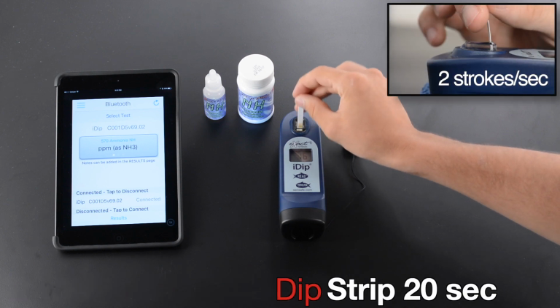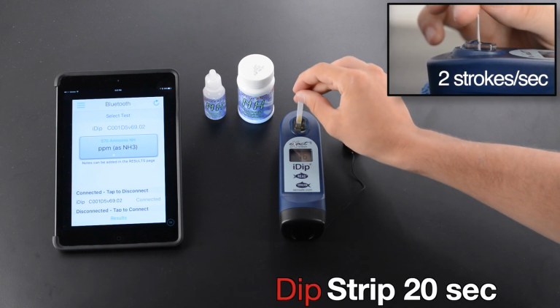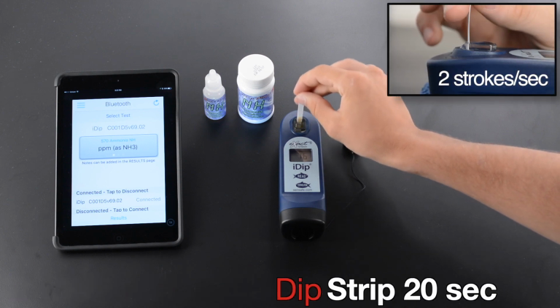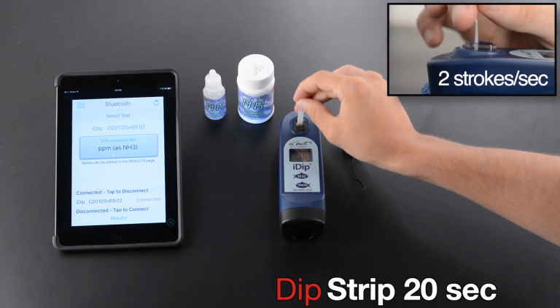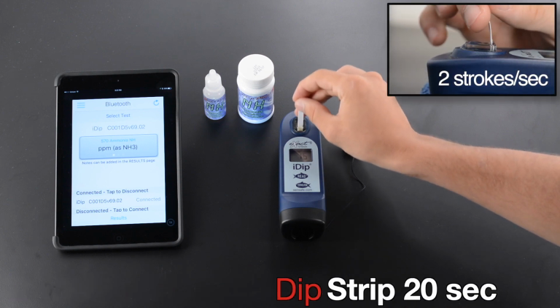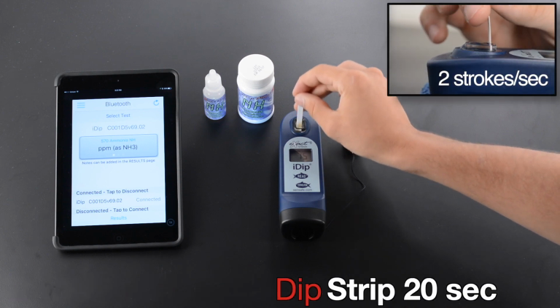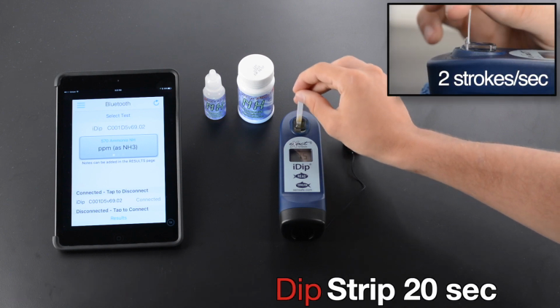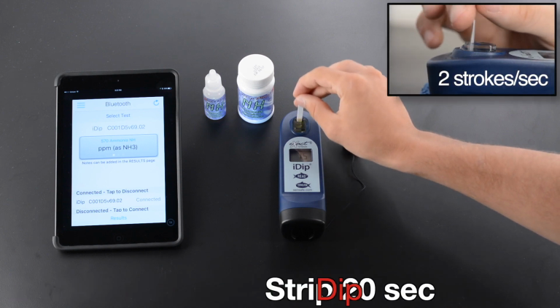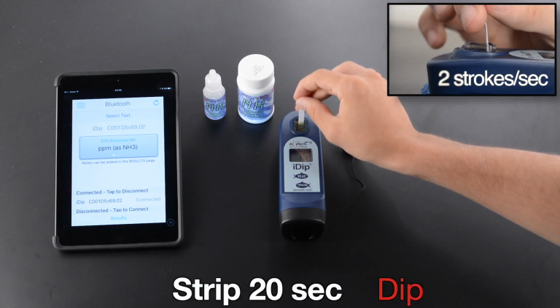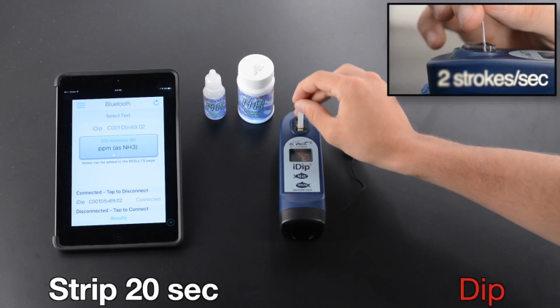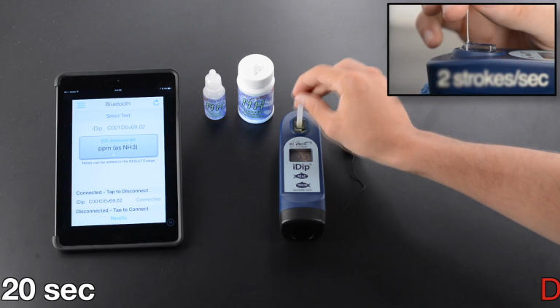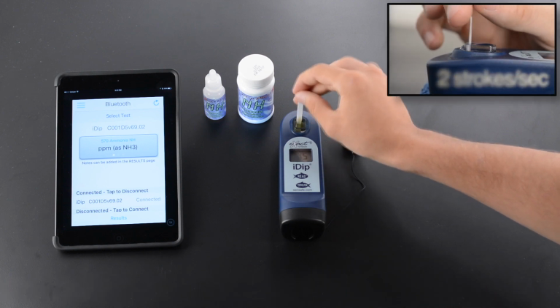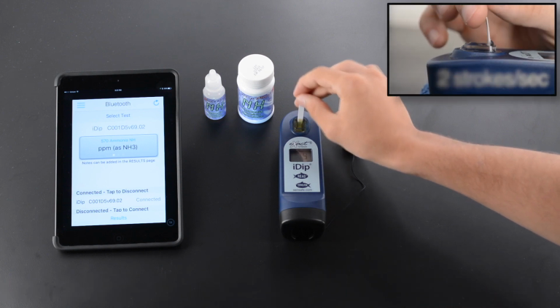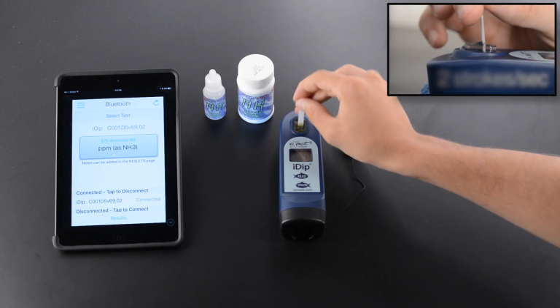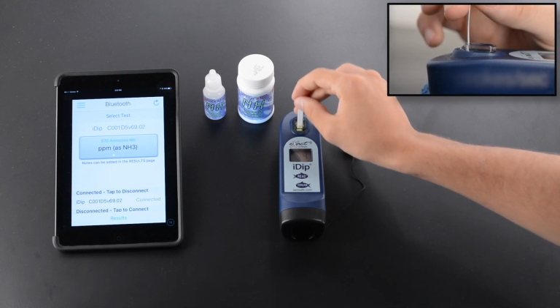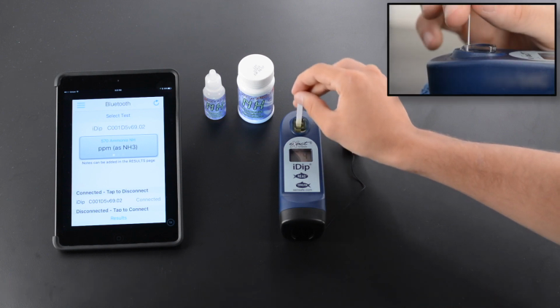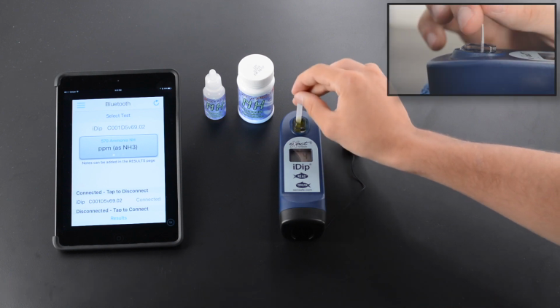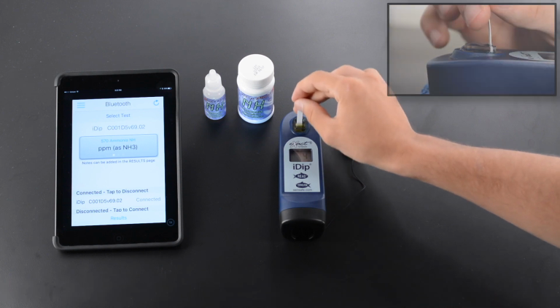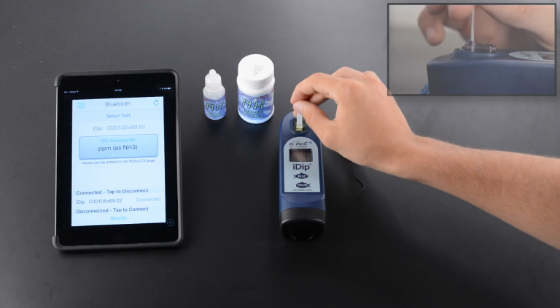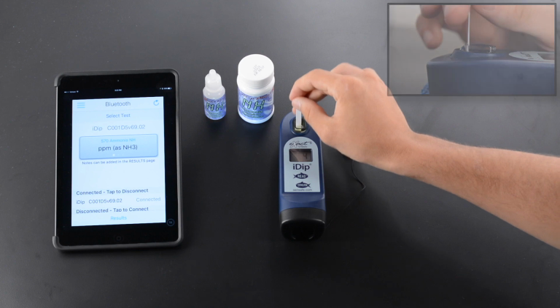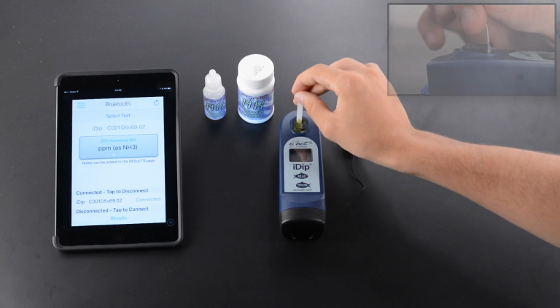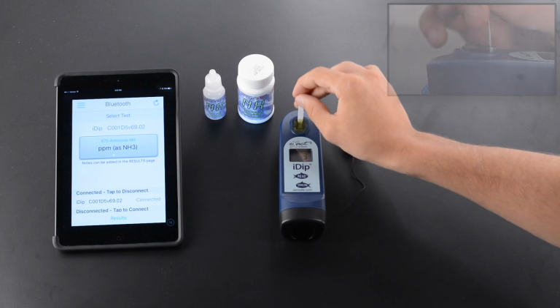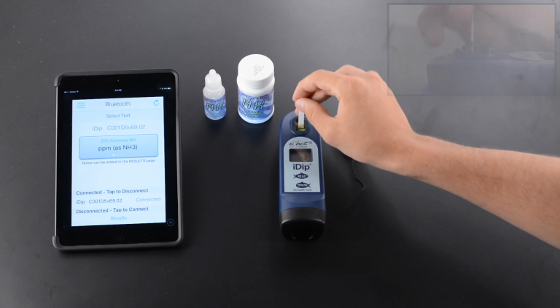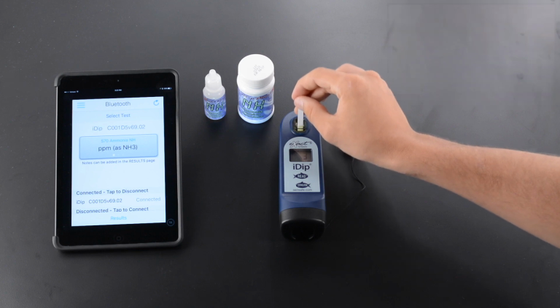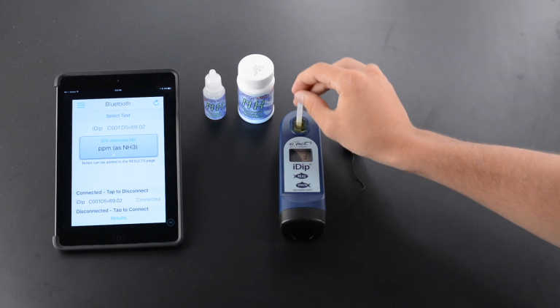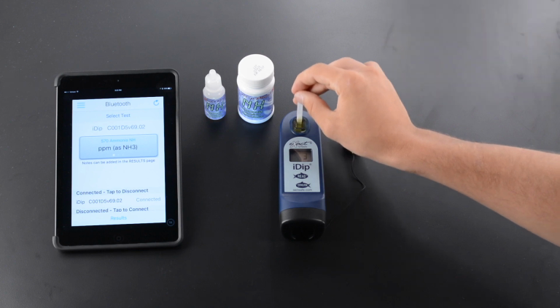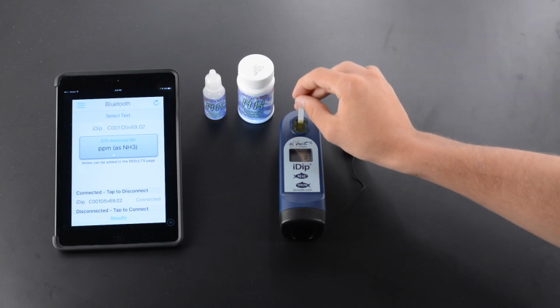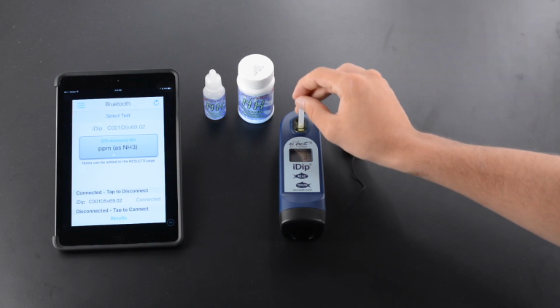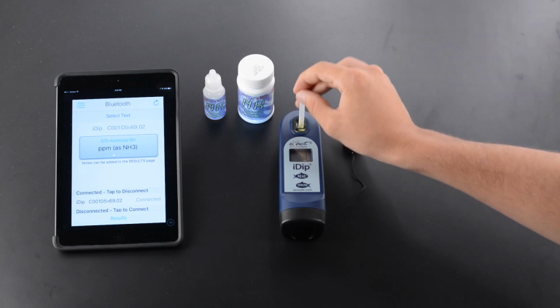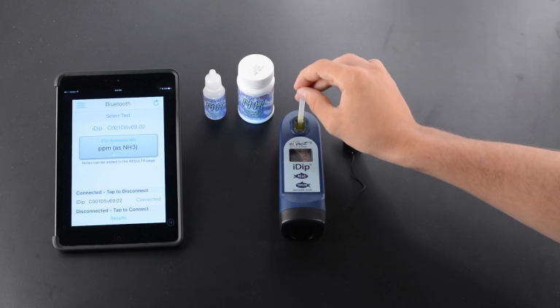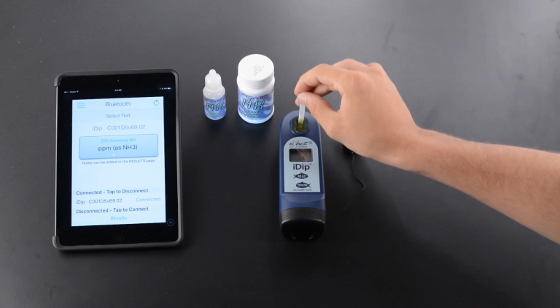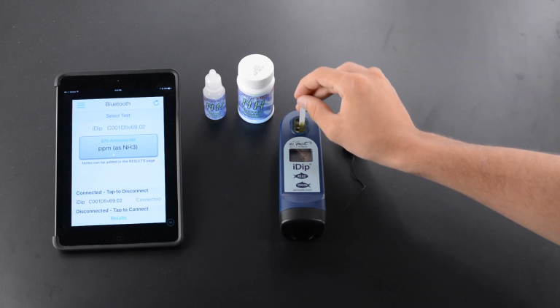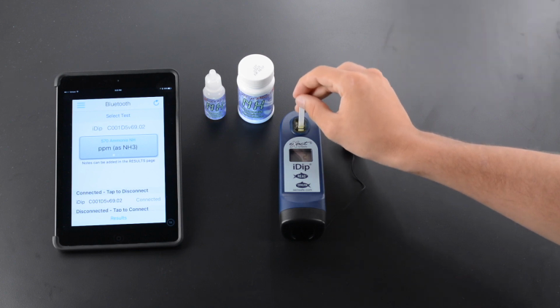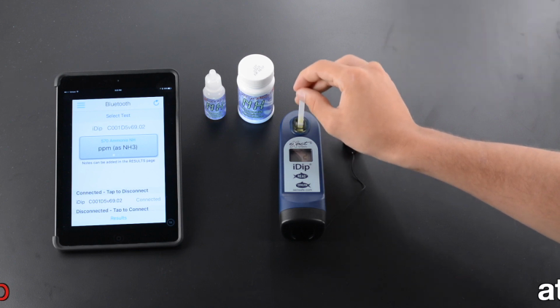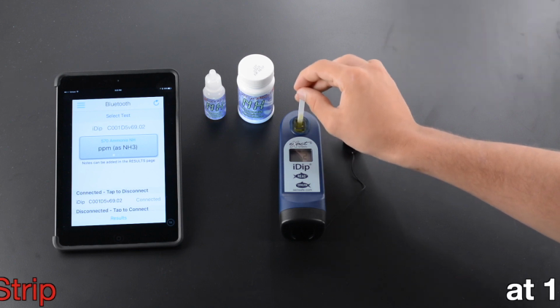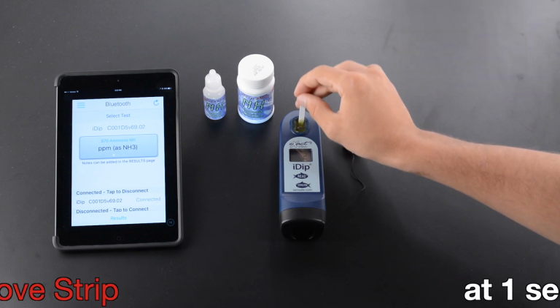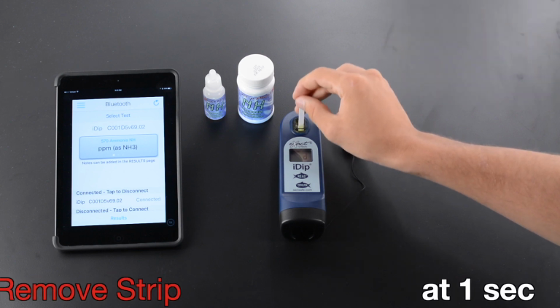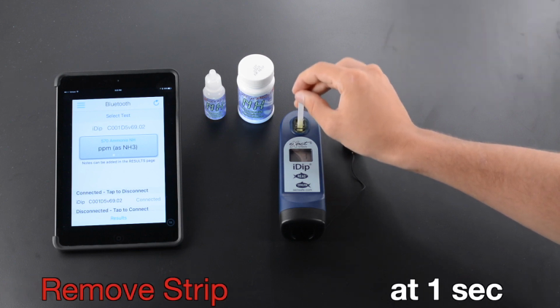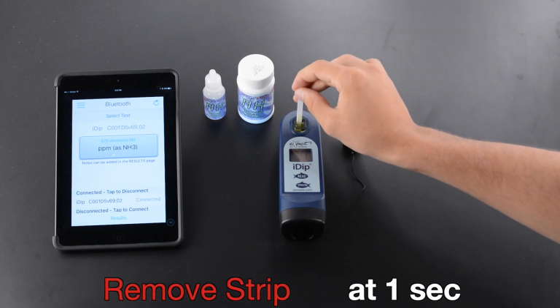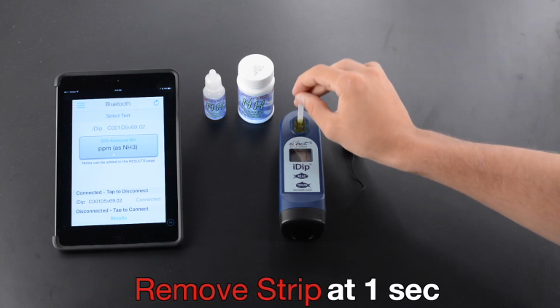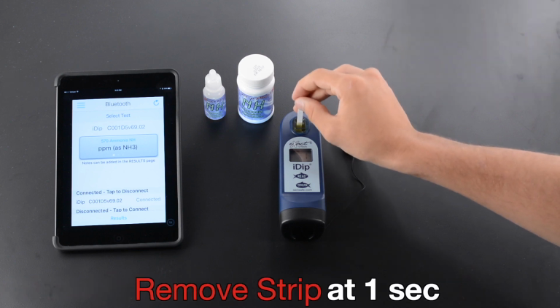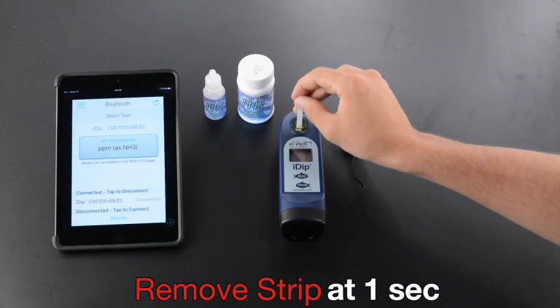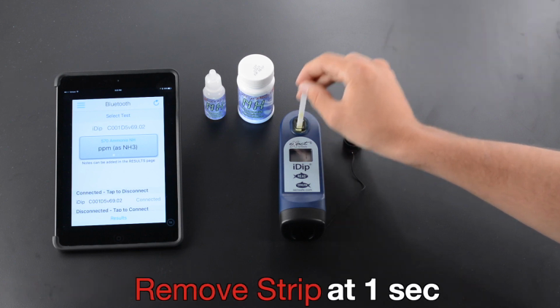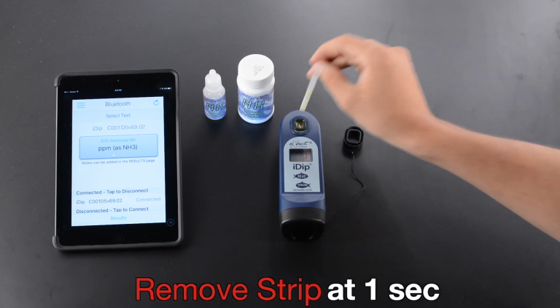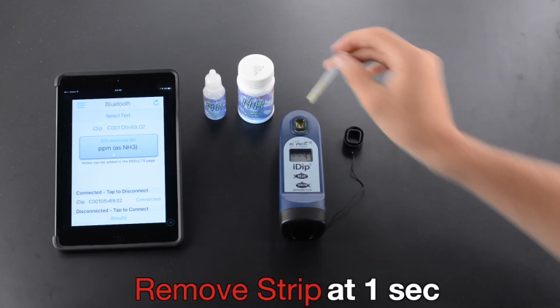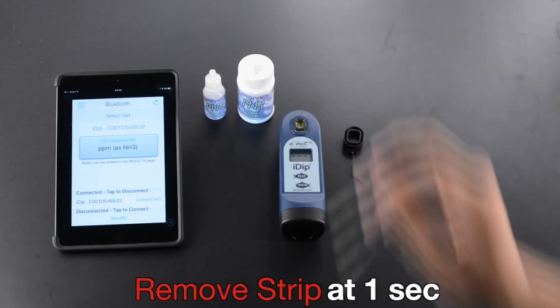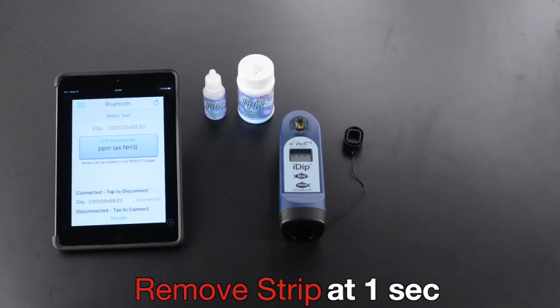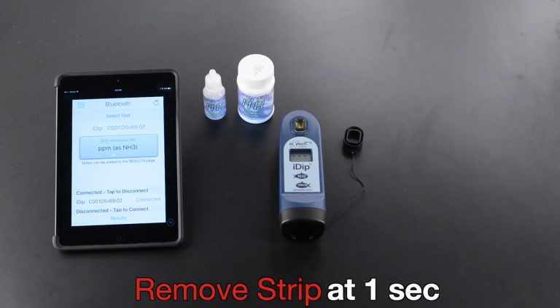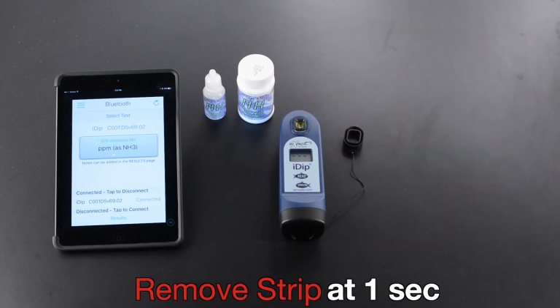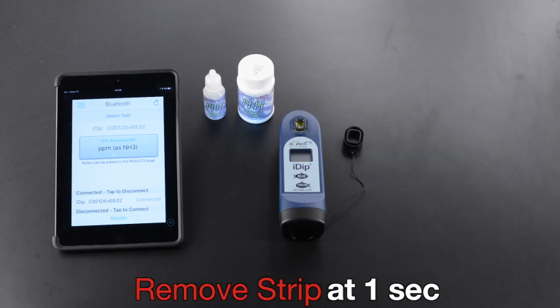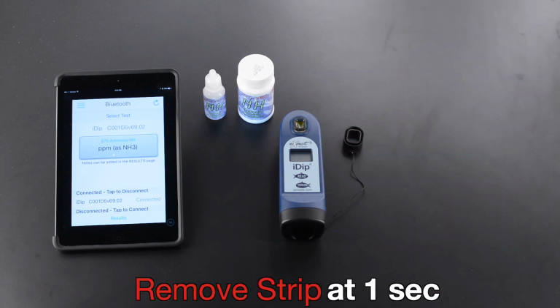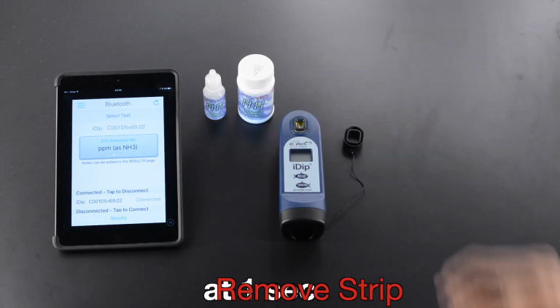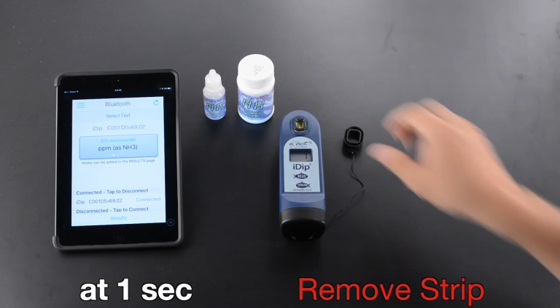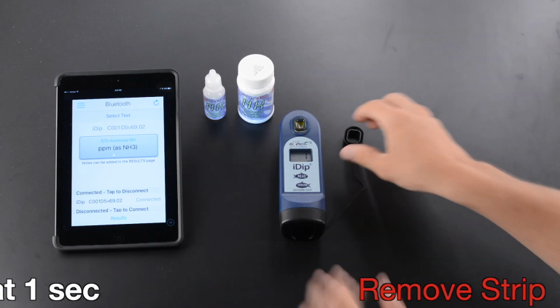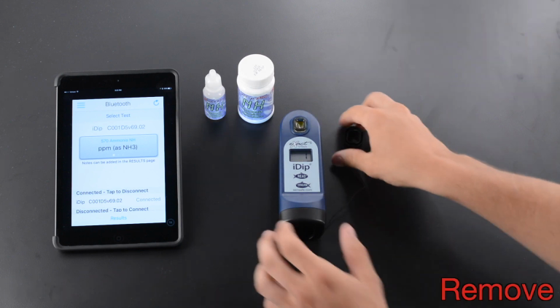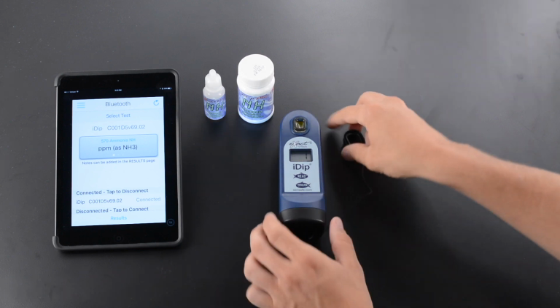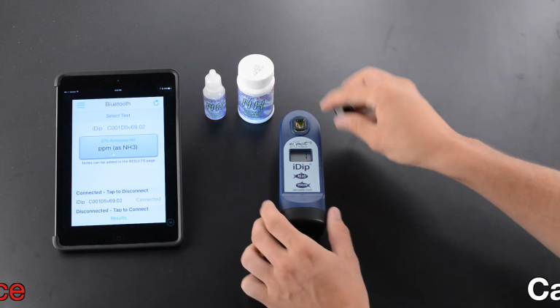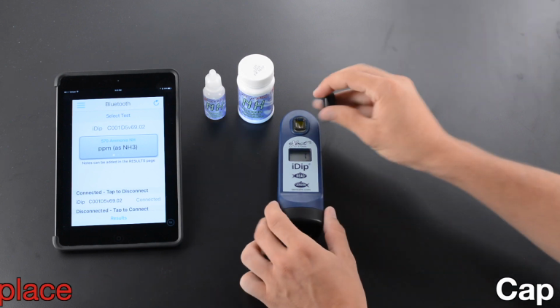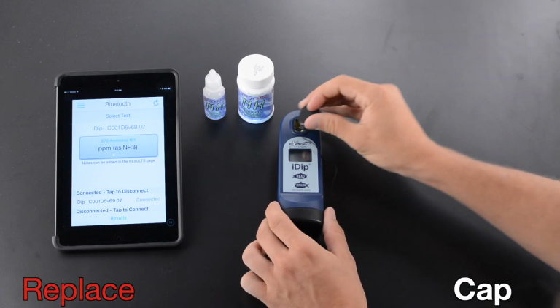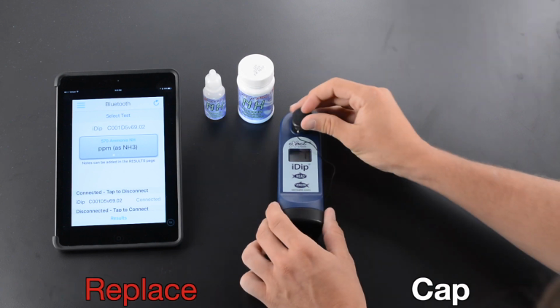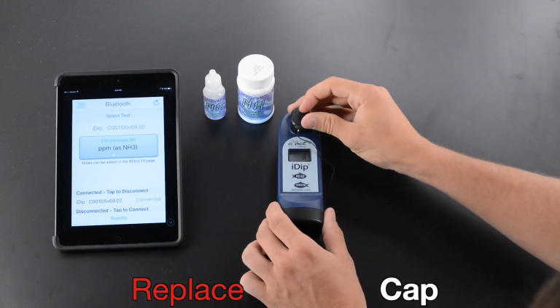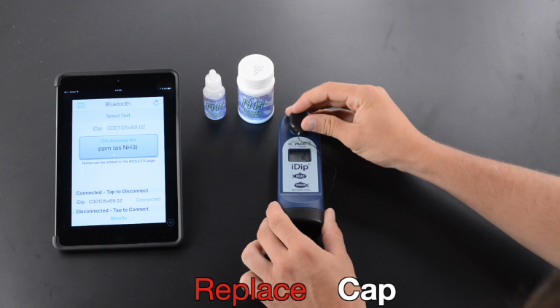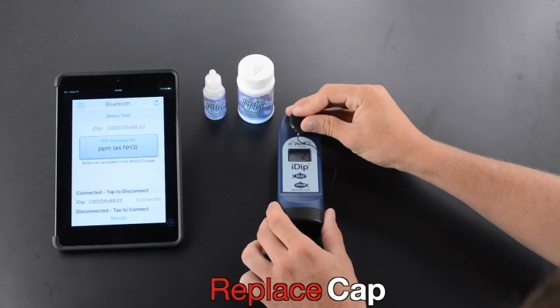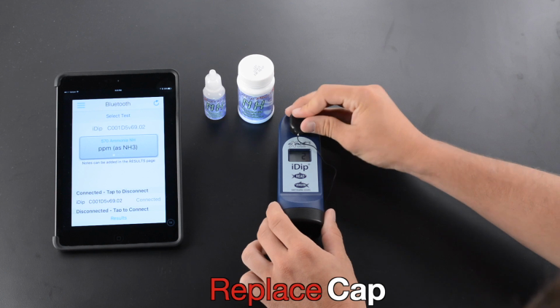2 Strokes Per Second. Remove Strip at 1 Second. Replace Cap.